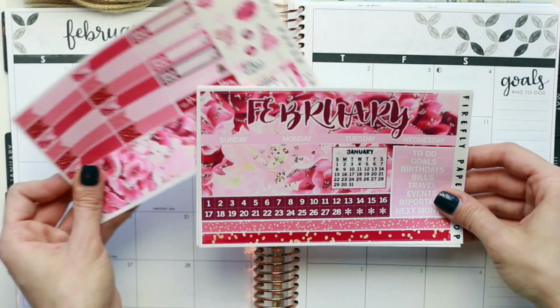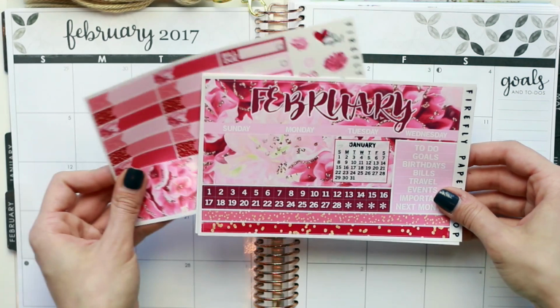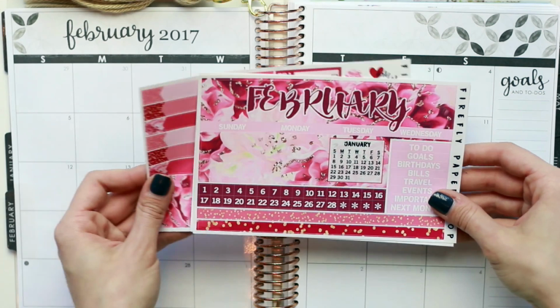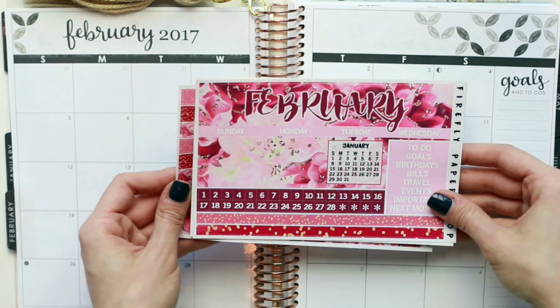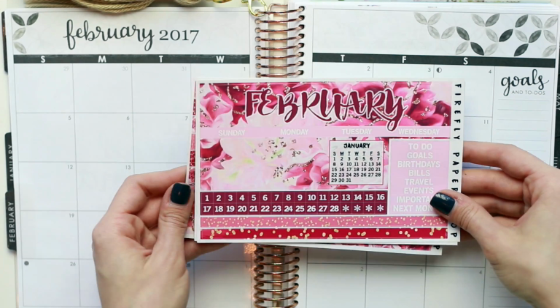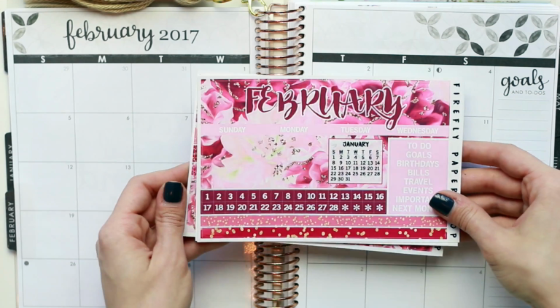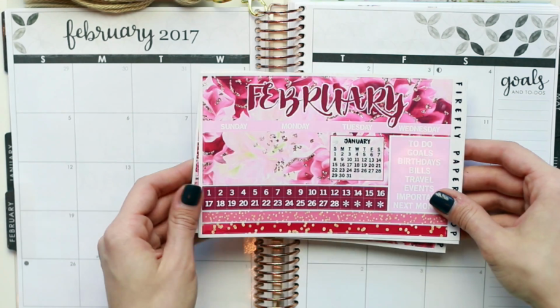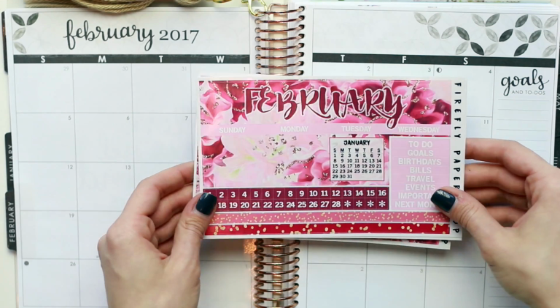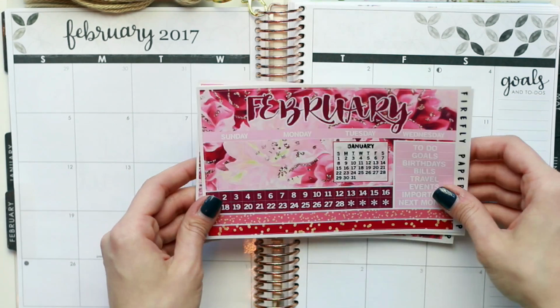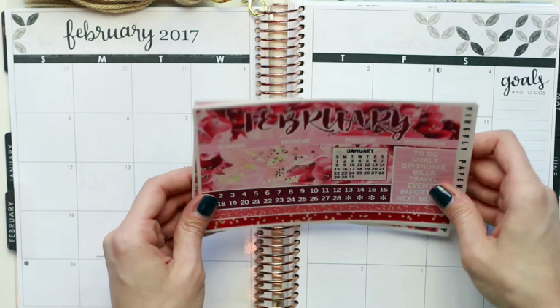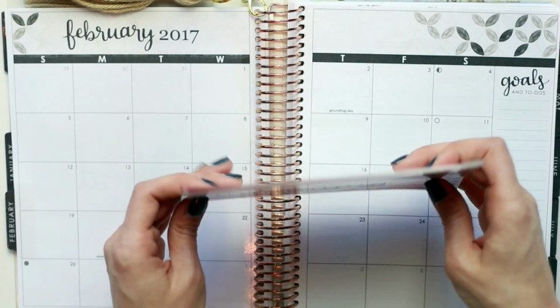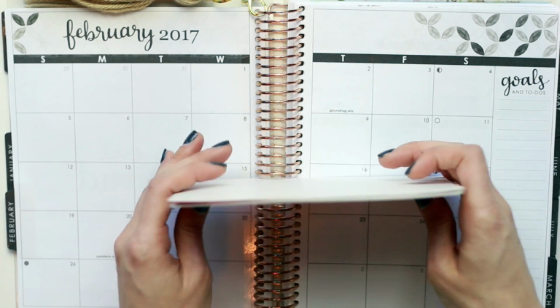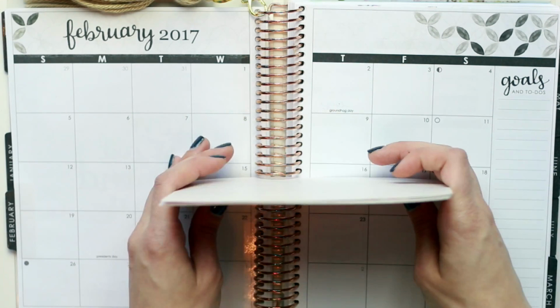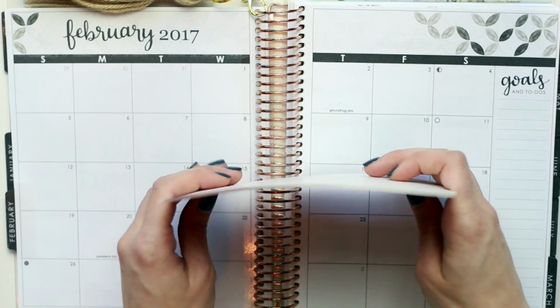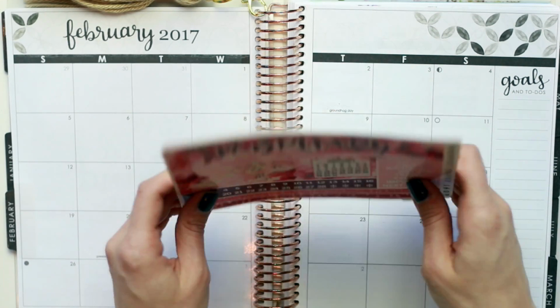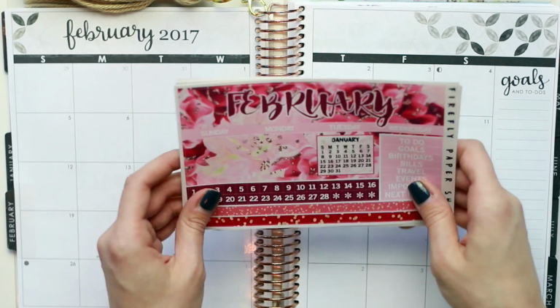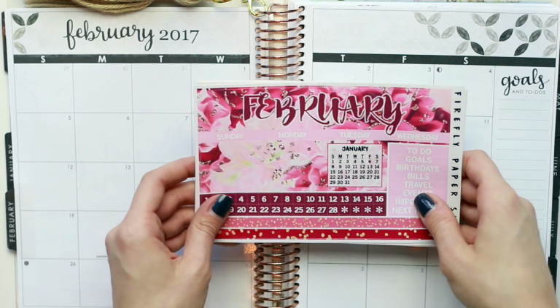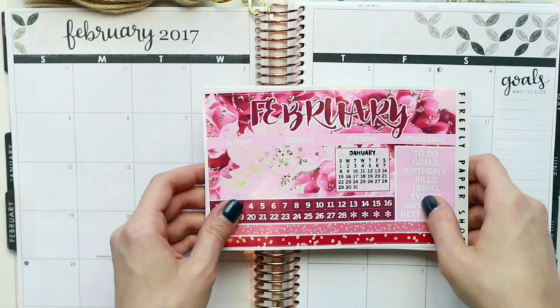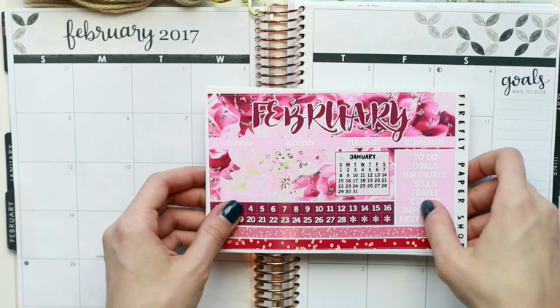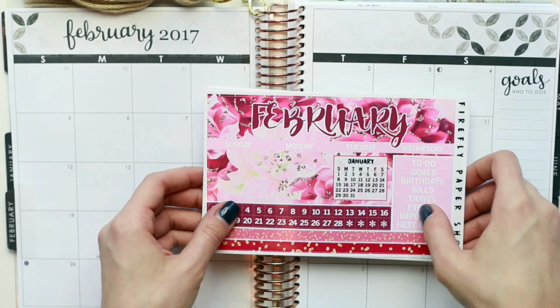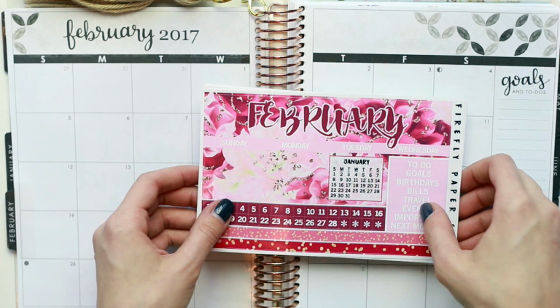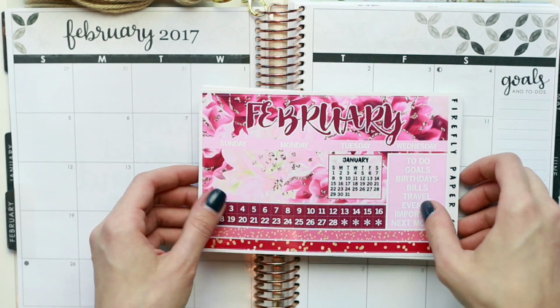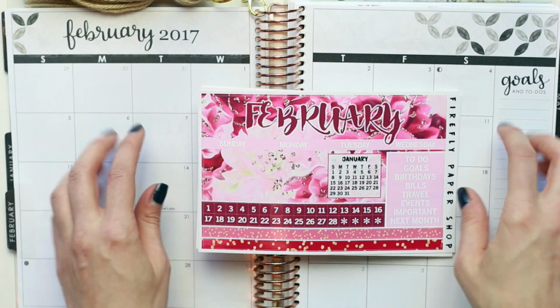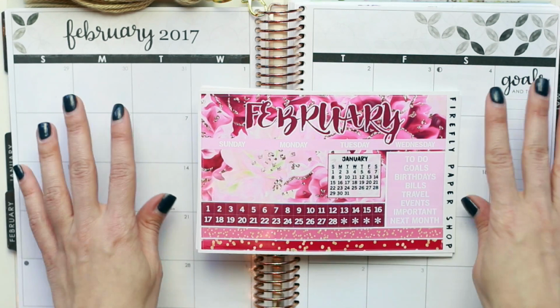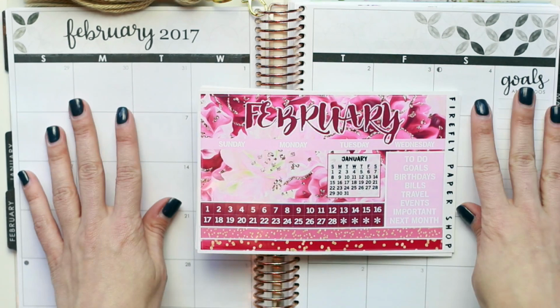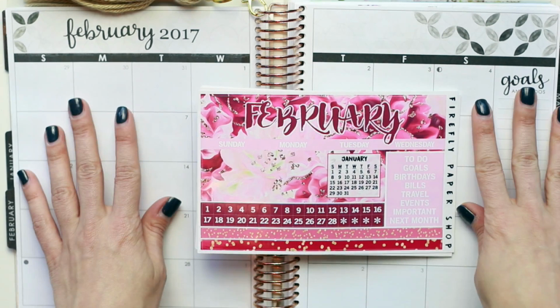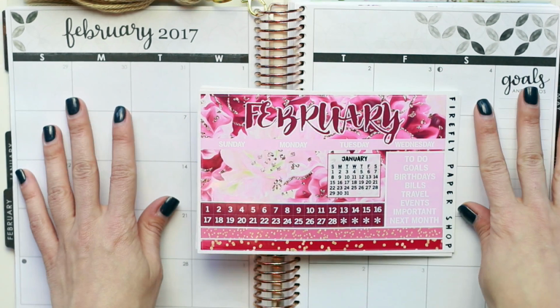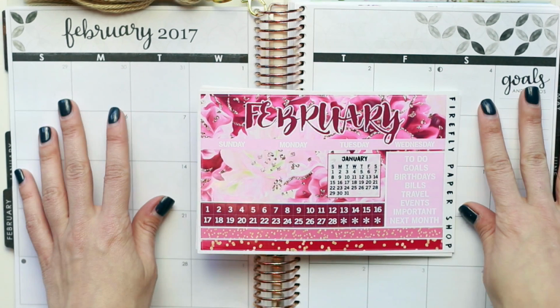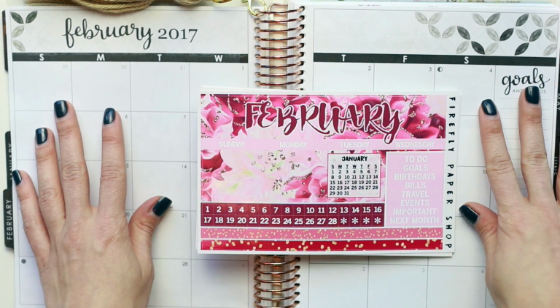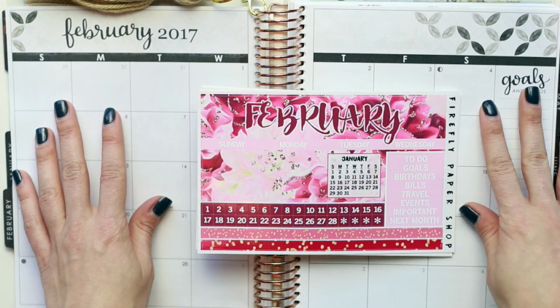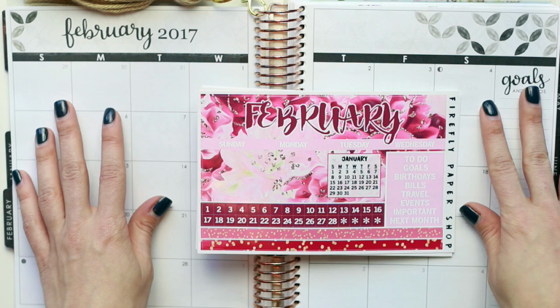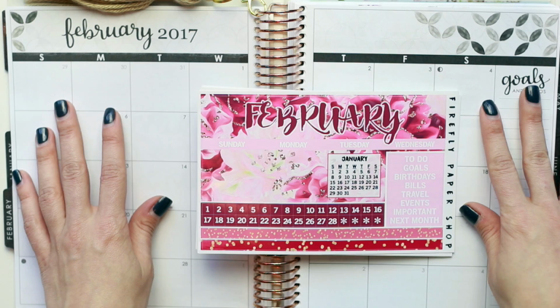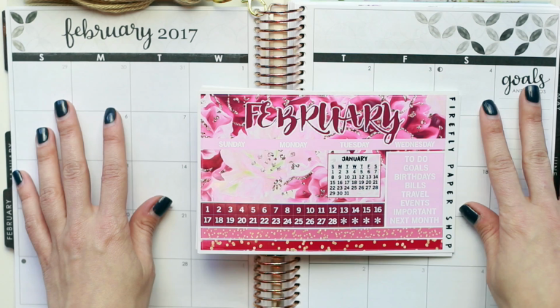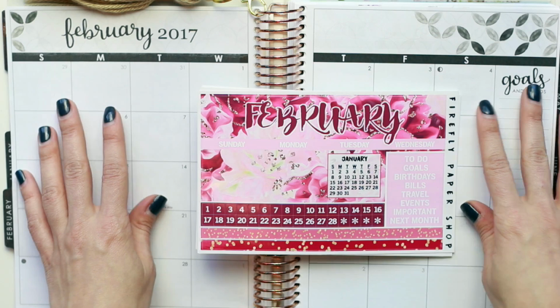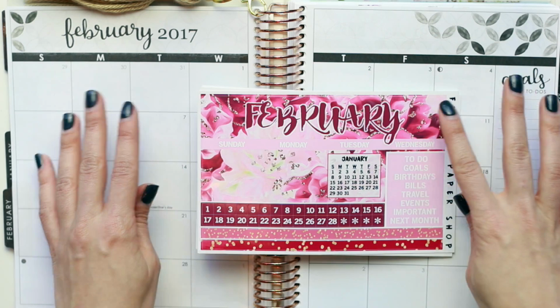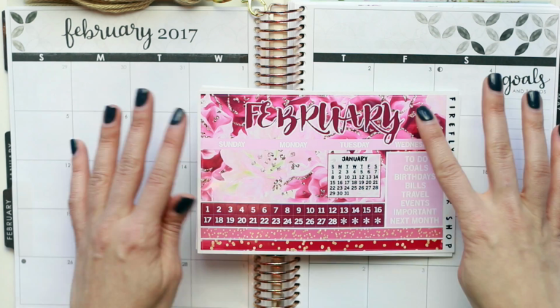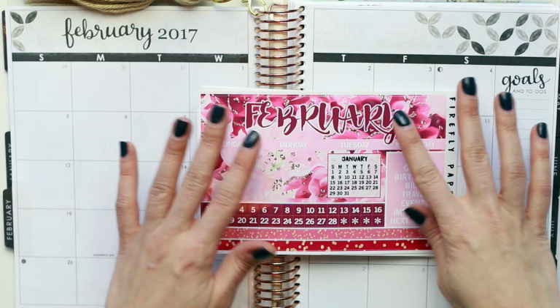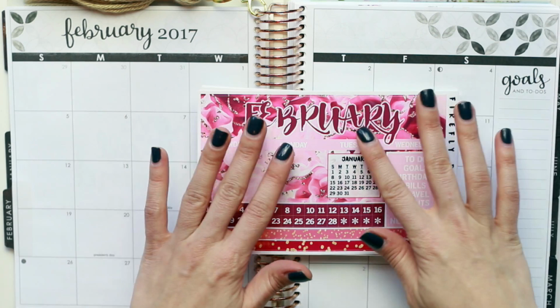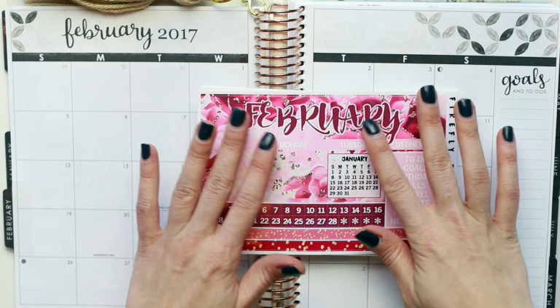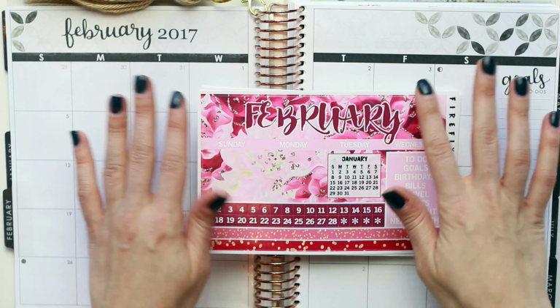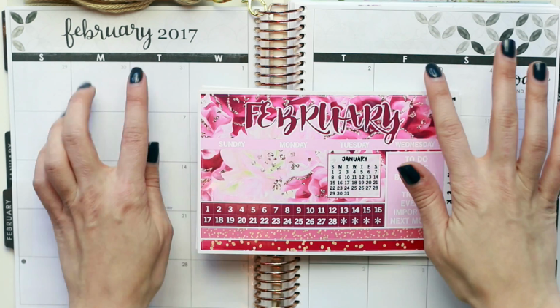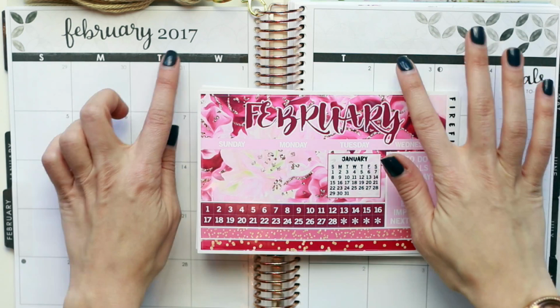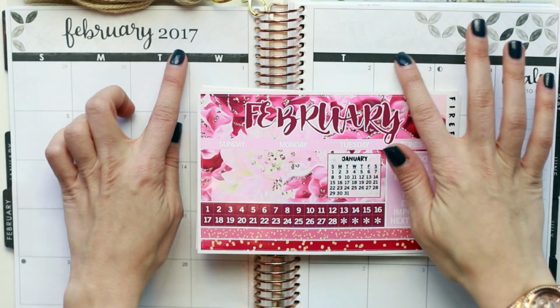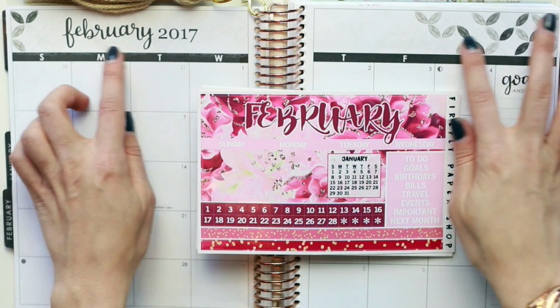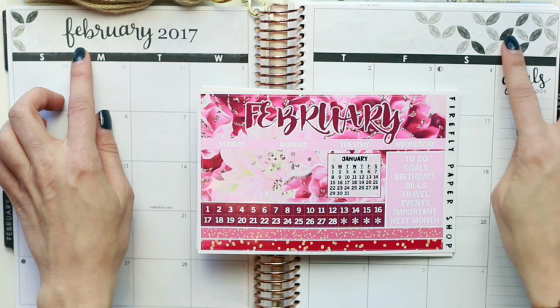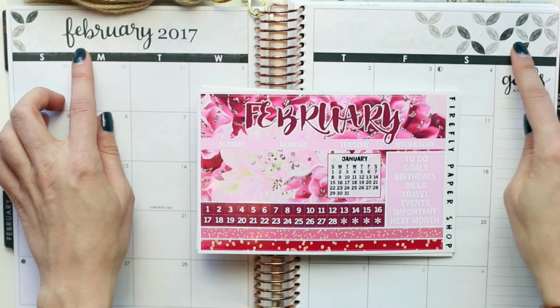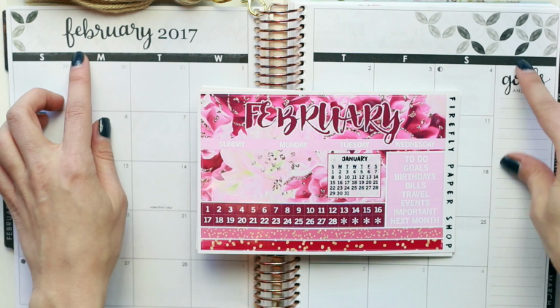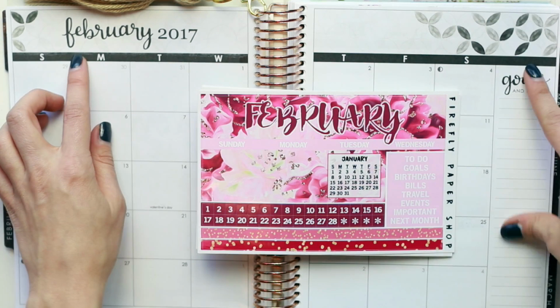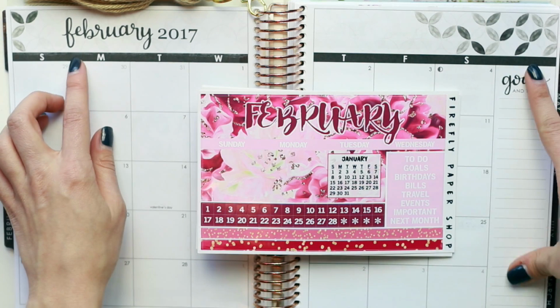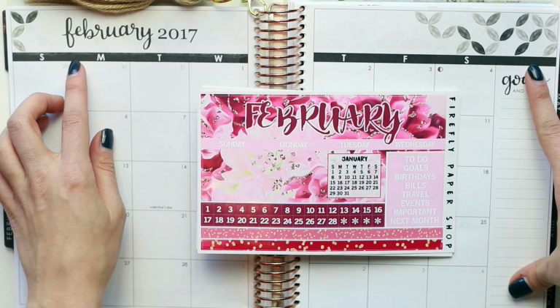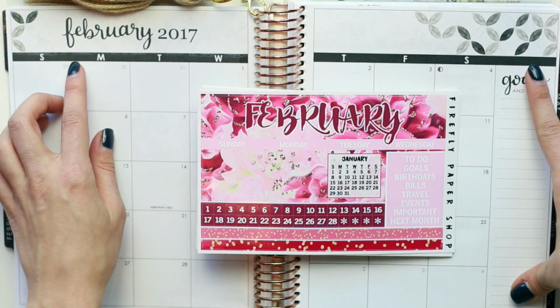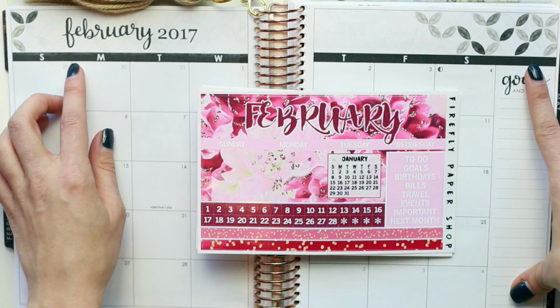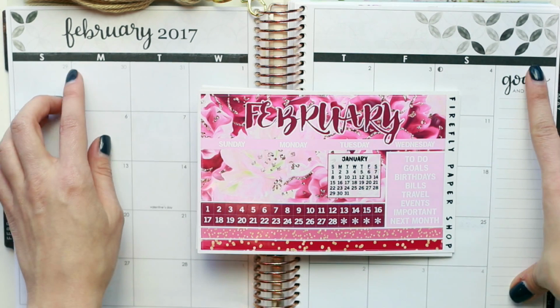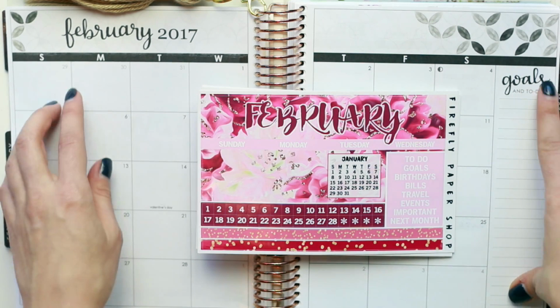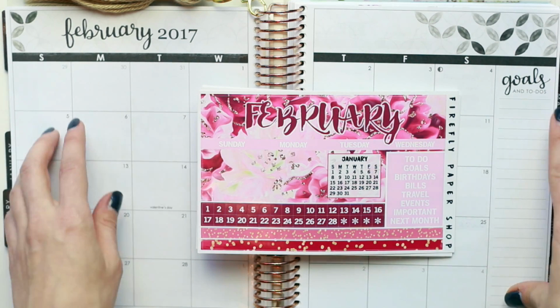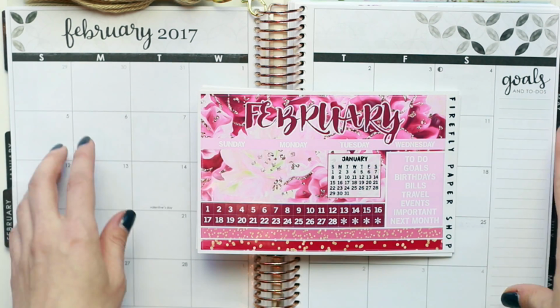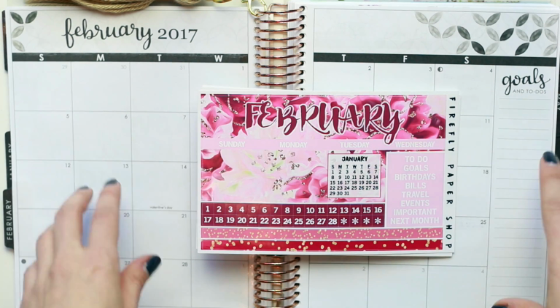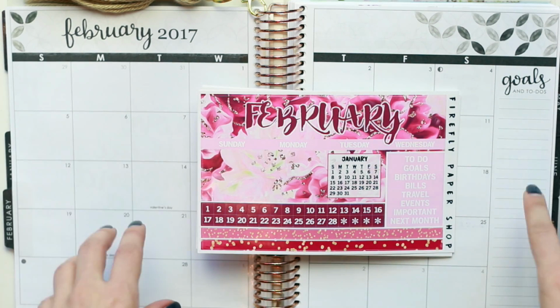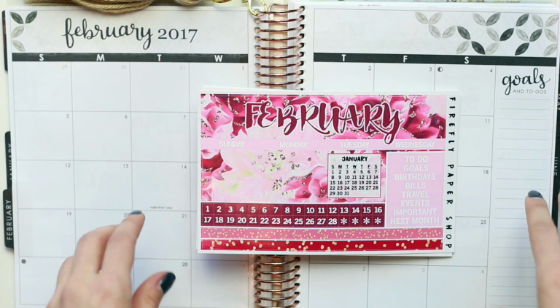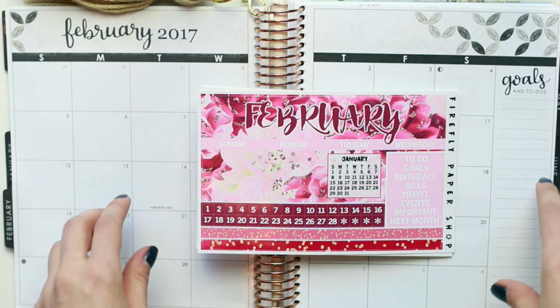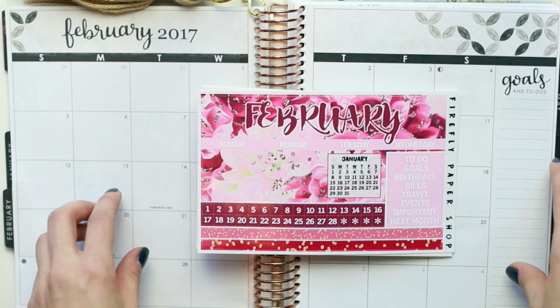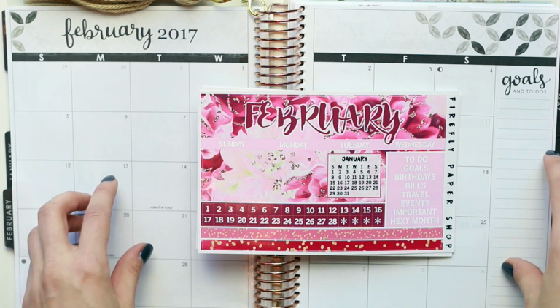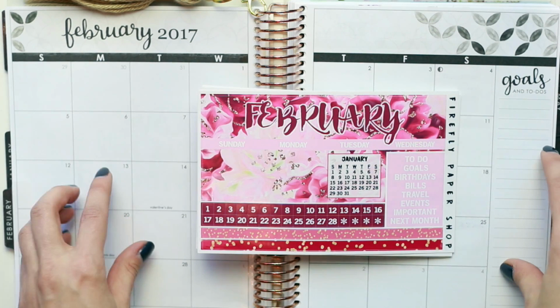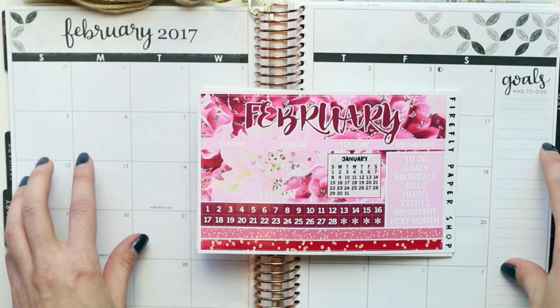So I'm going to get started with the bulk of the spread and just put down the top stickers and then start working on my sidebar.